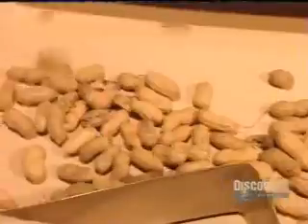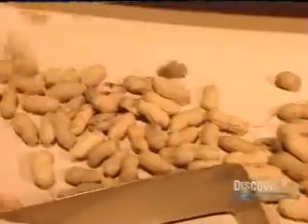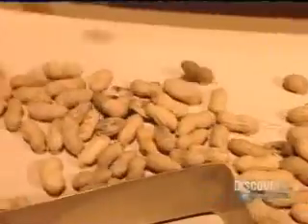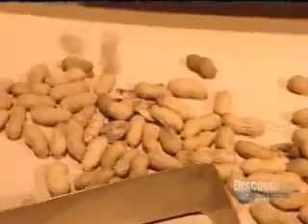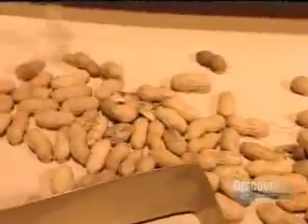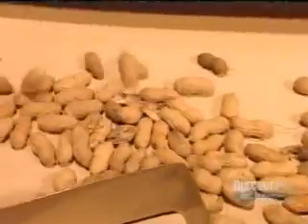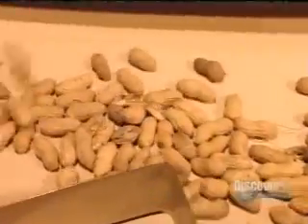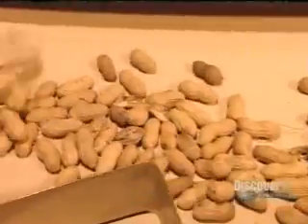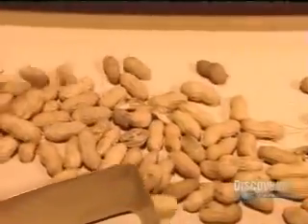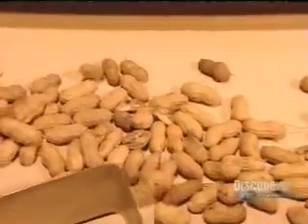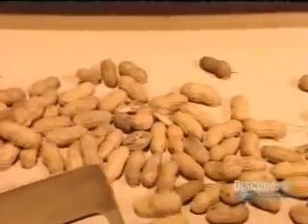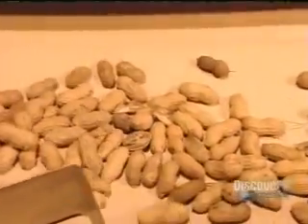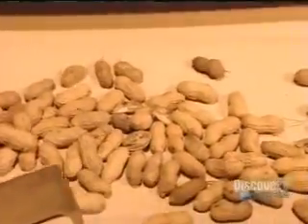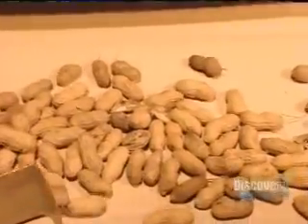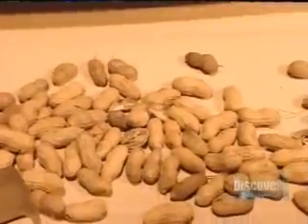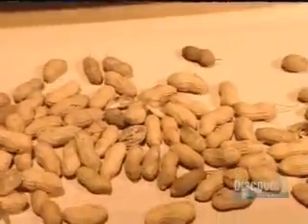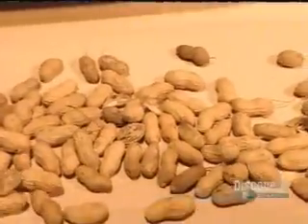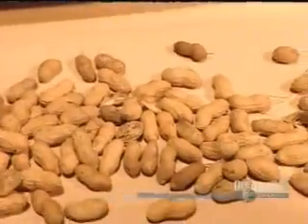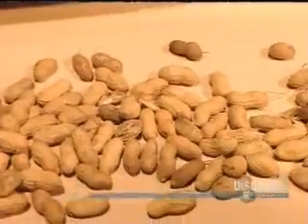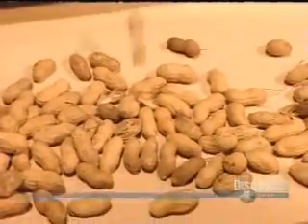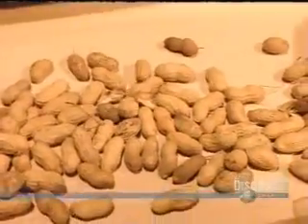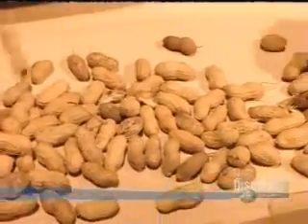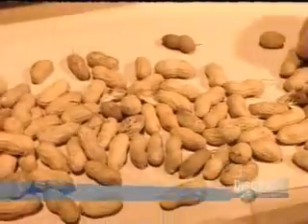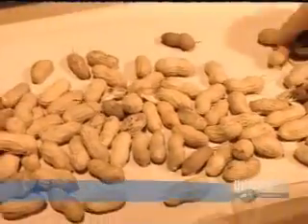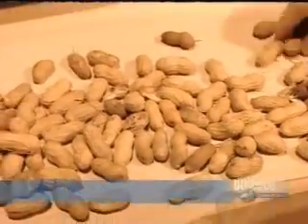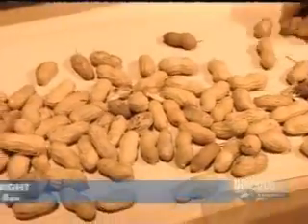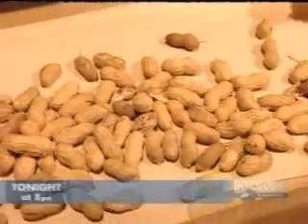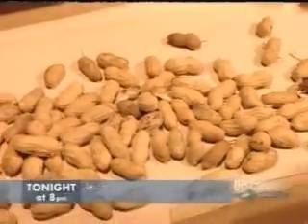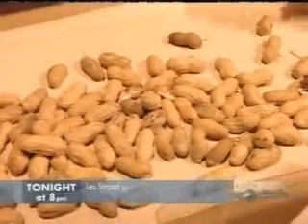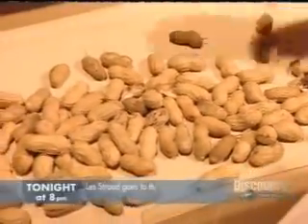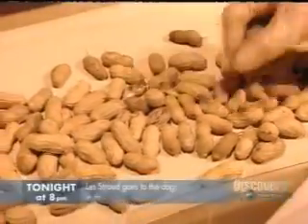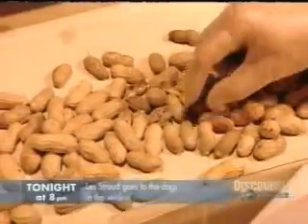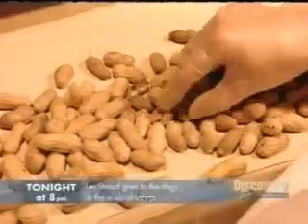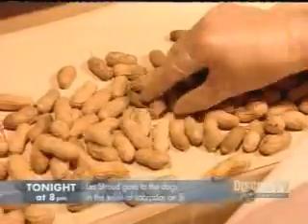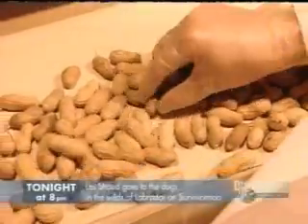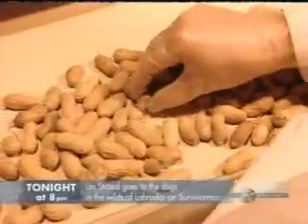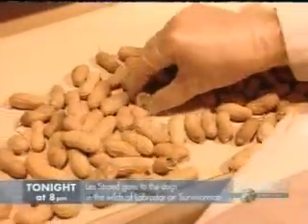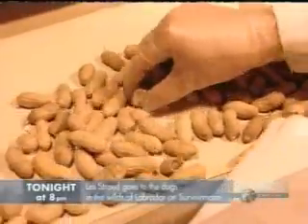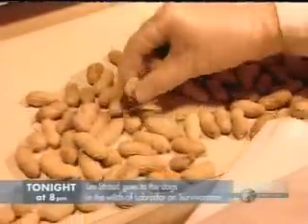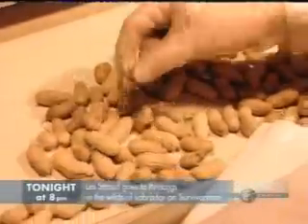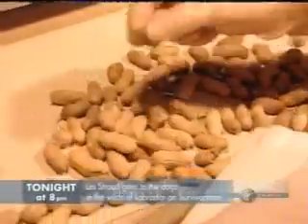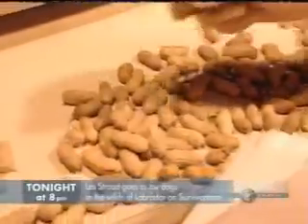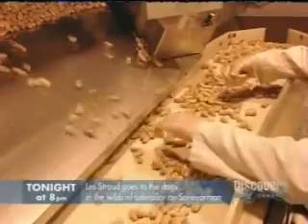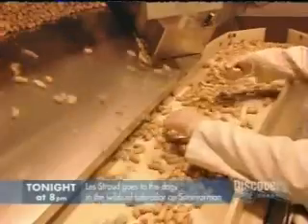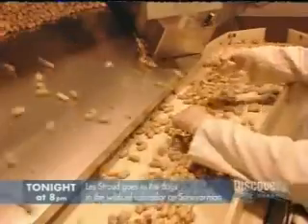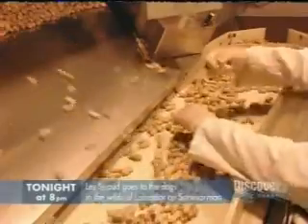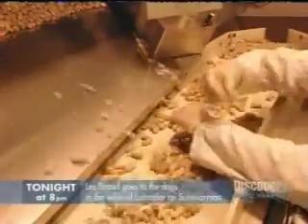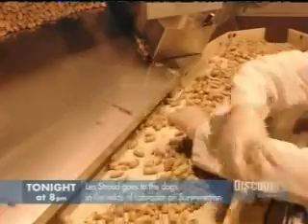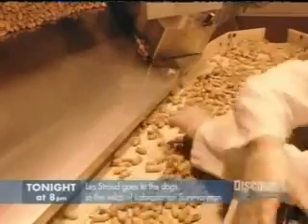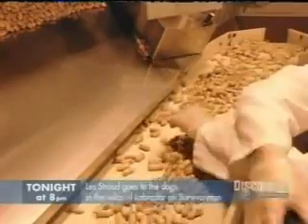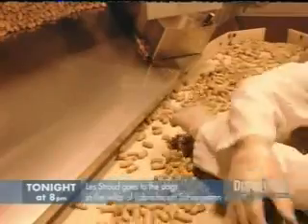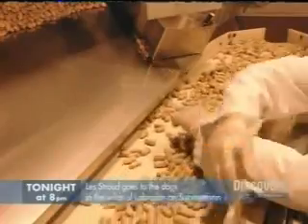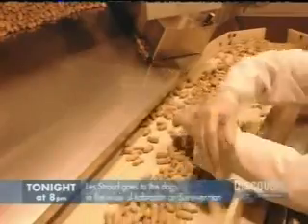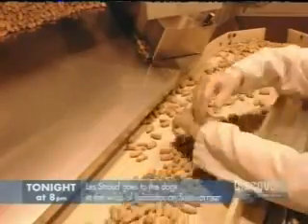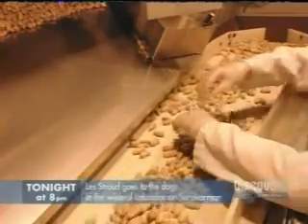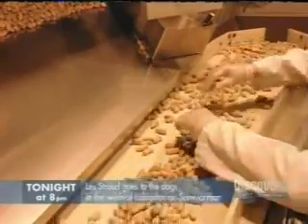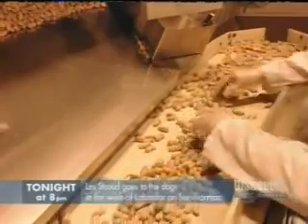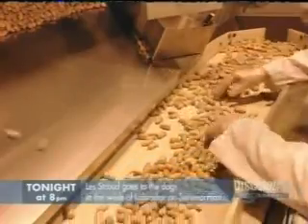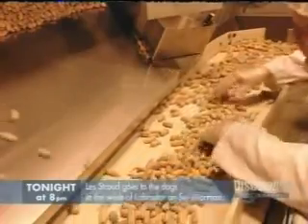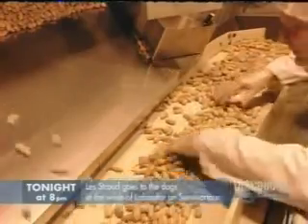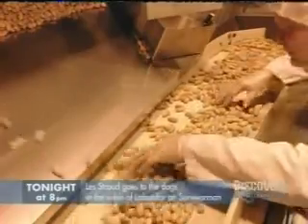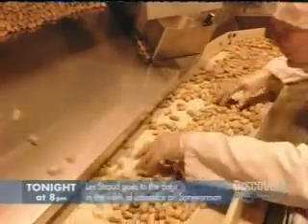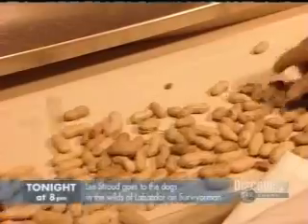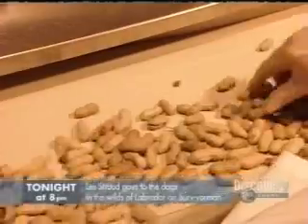Before the peanuts go off to be packaged, a worker inspects them, removing any shell fragments and foreign matter.